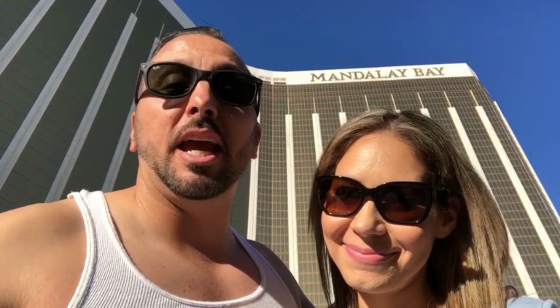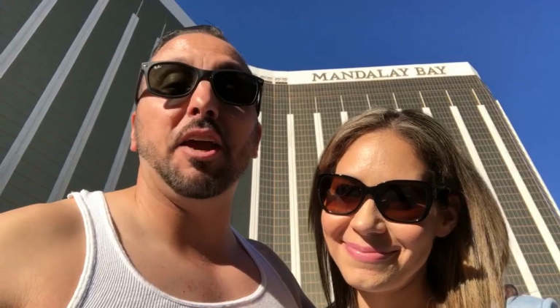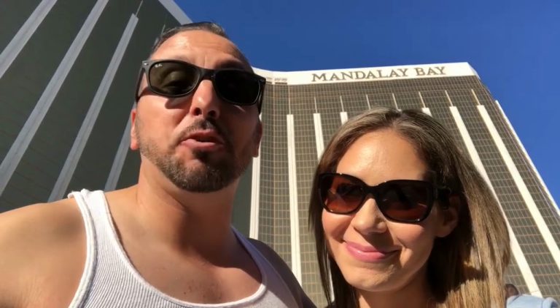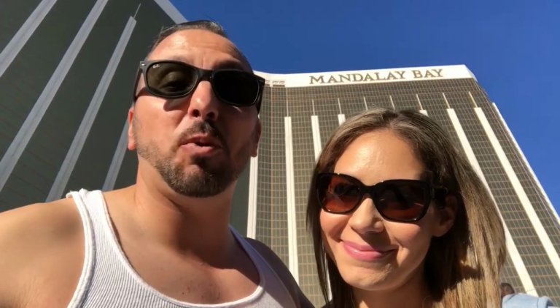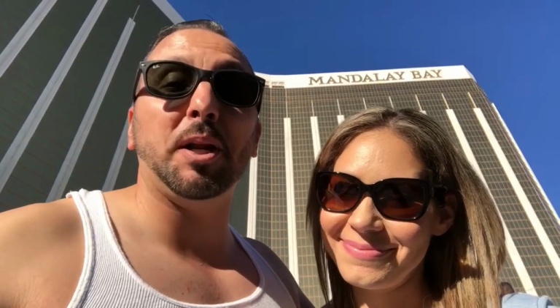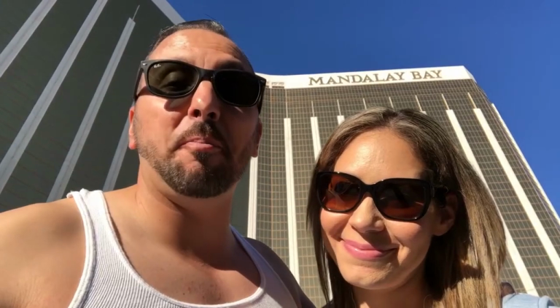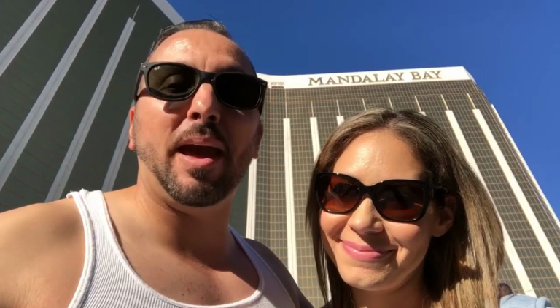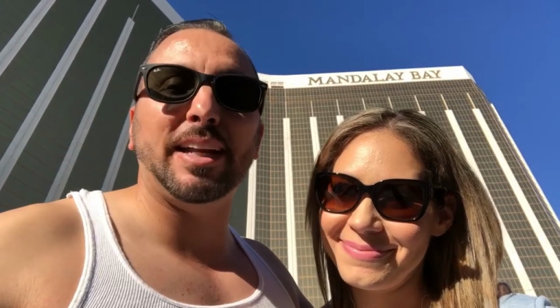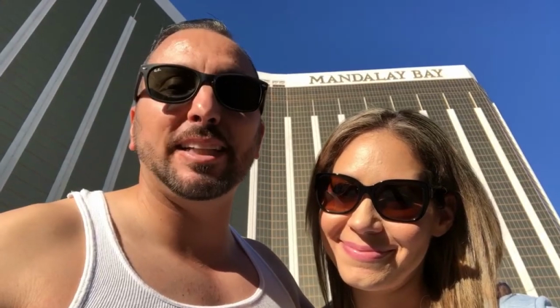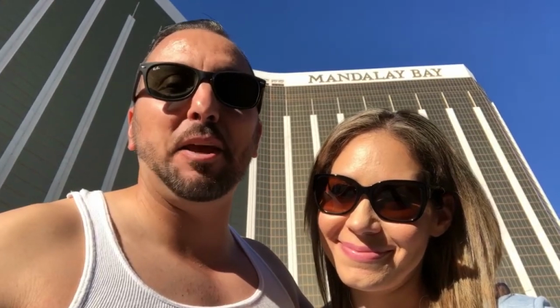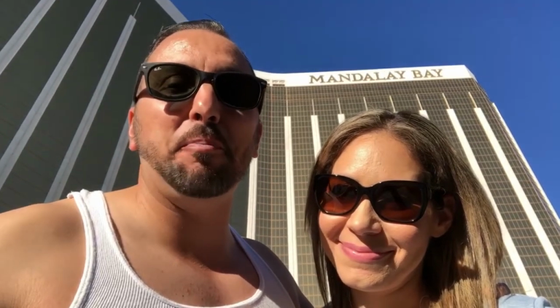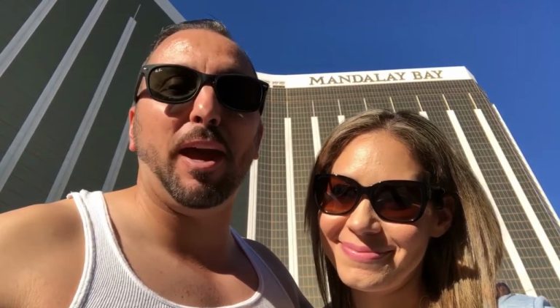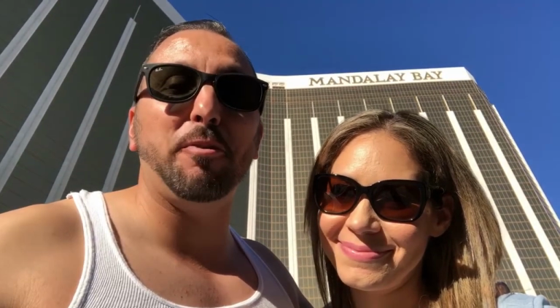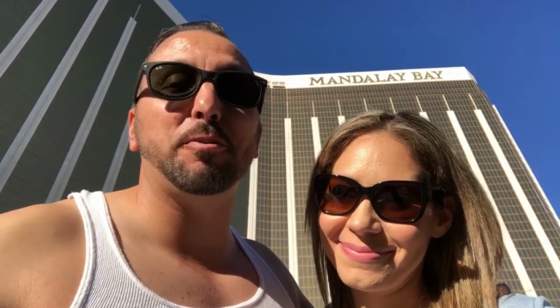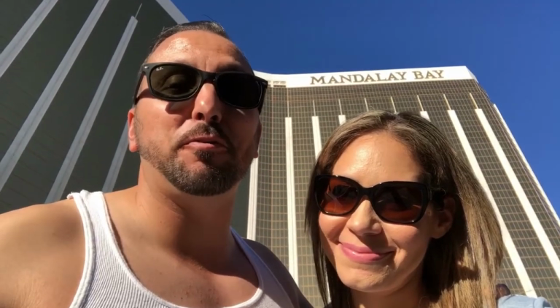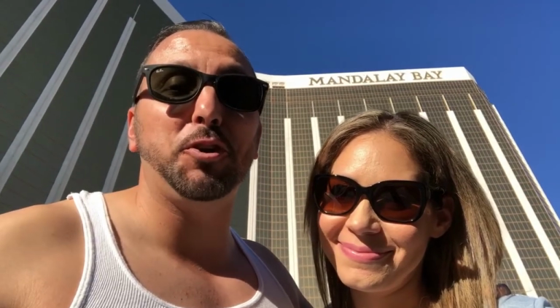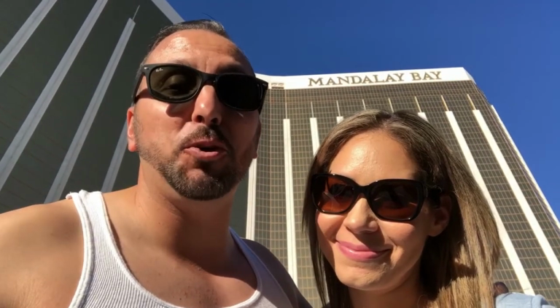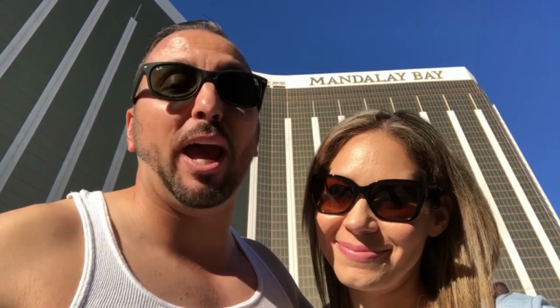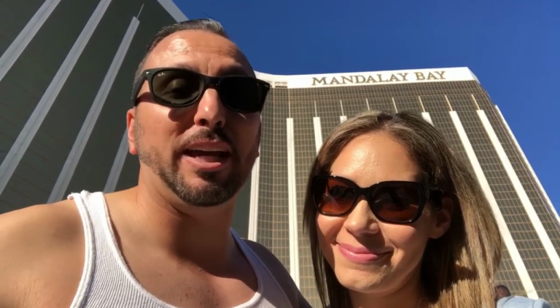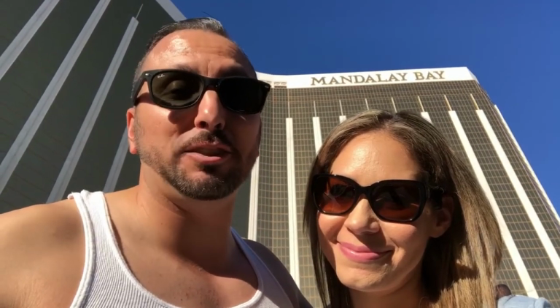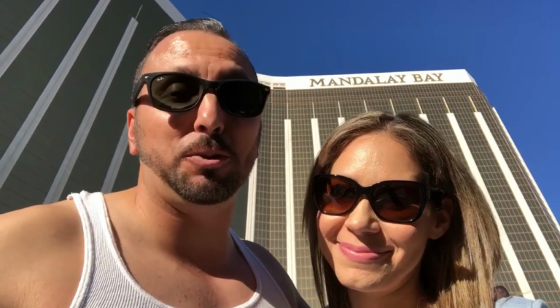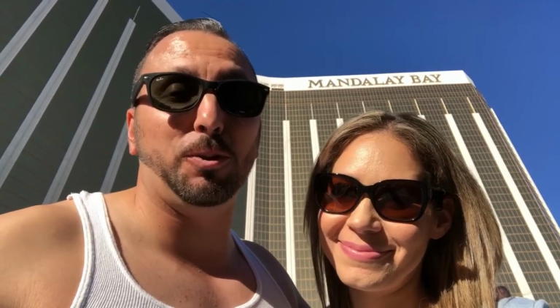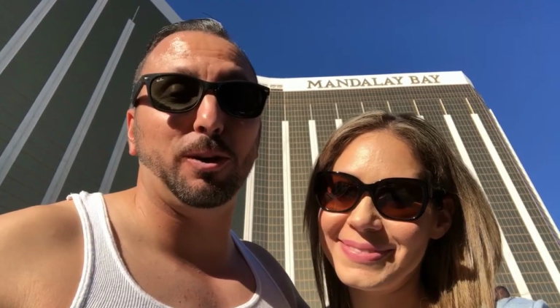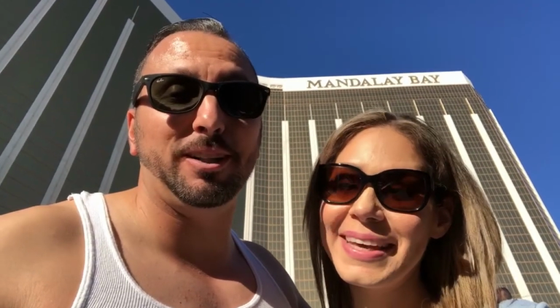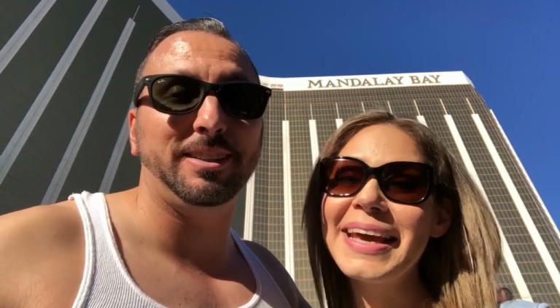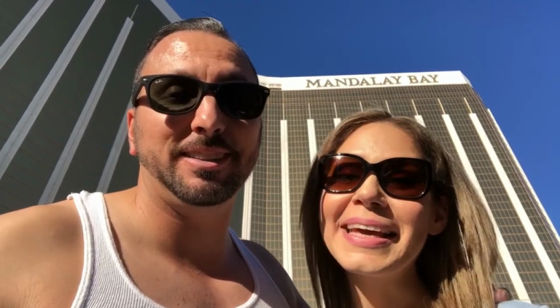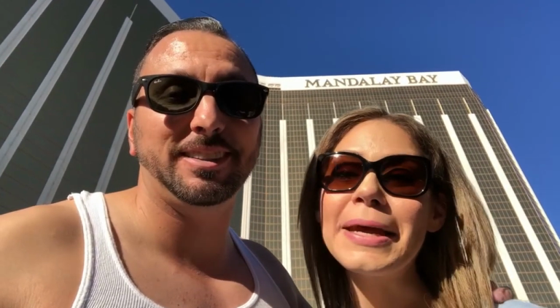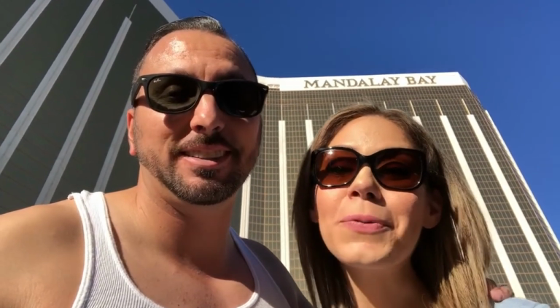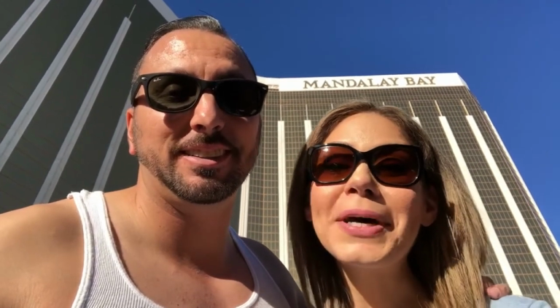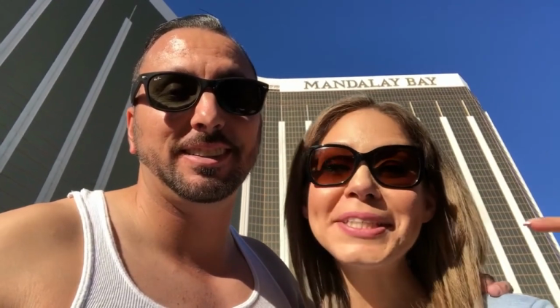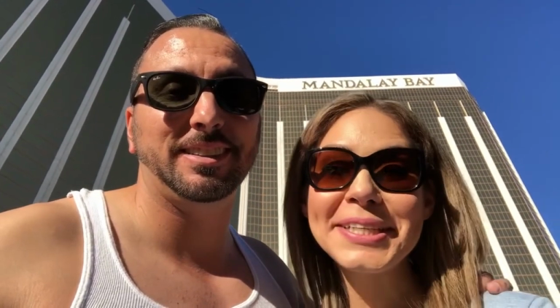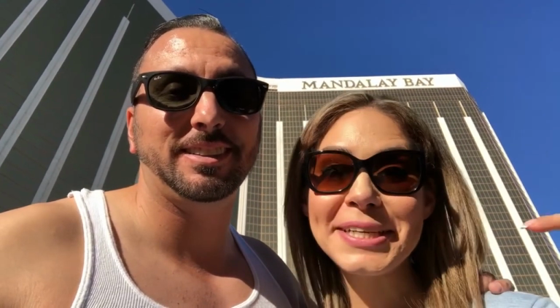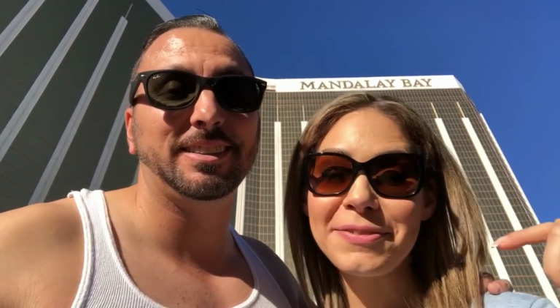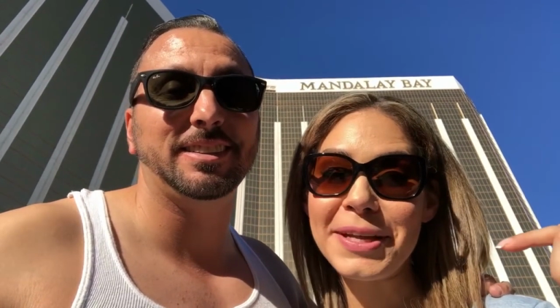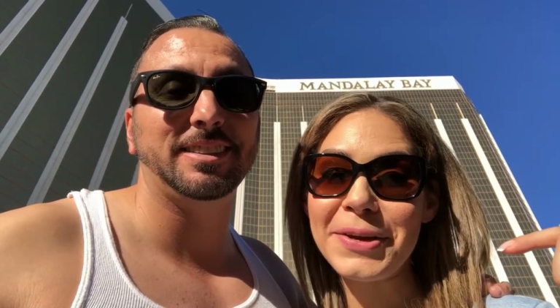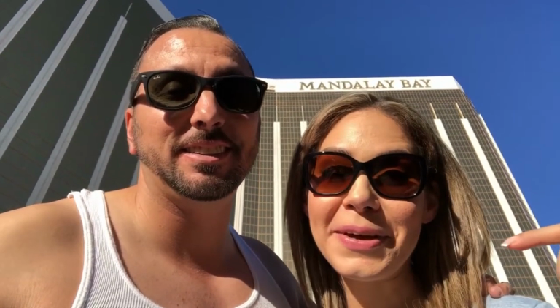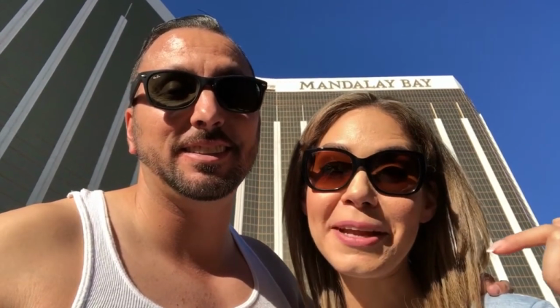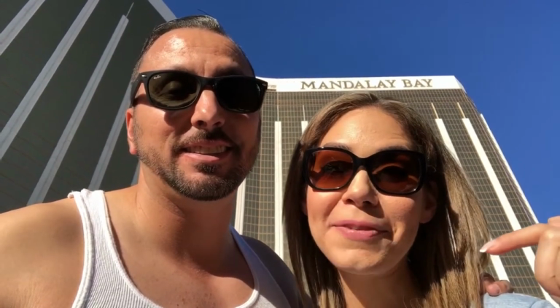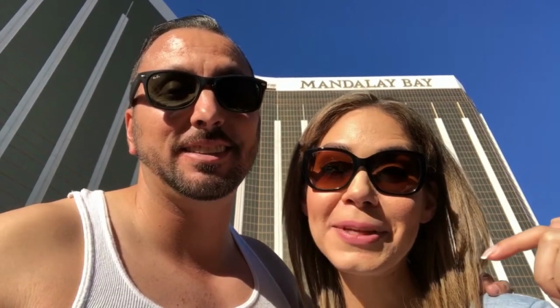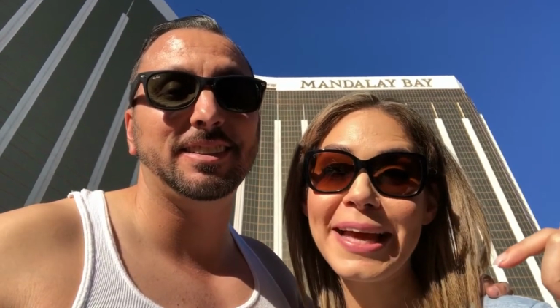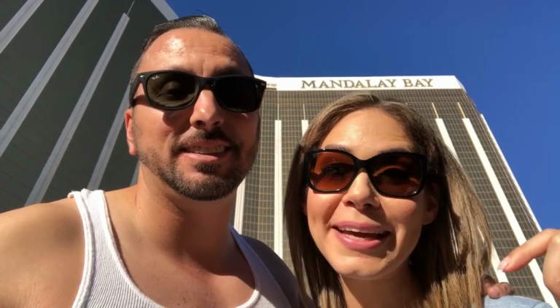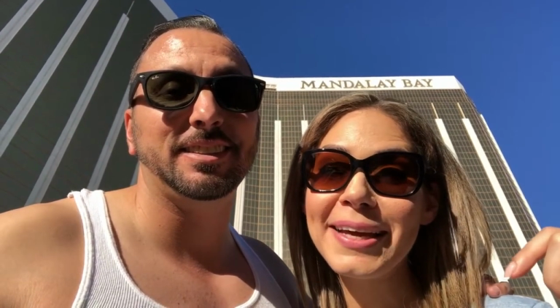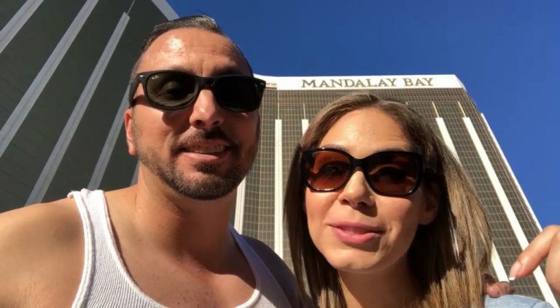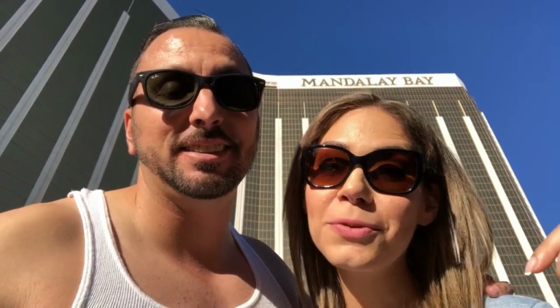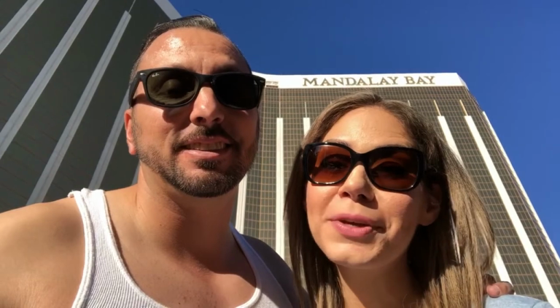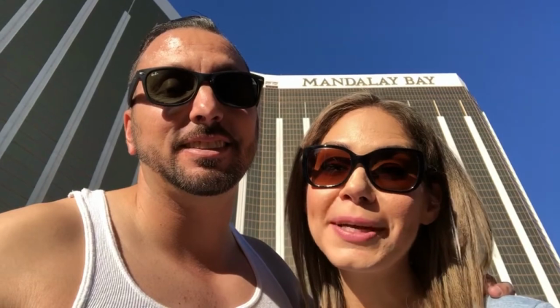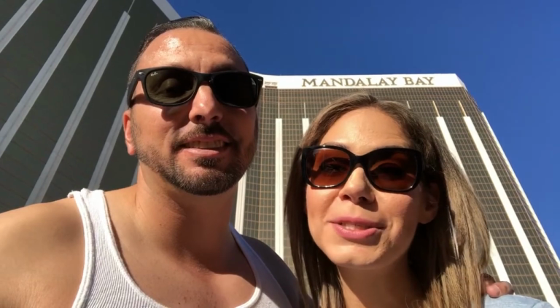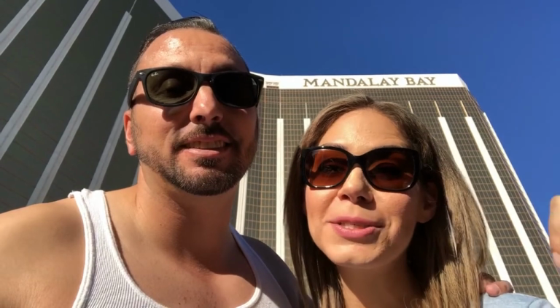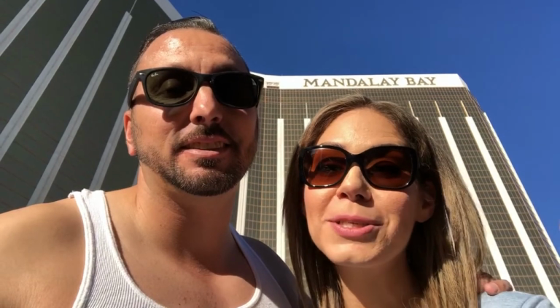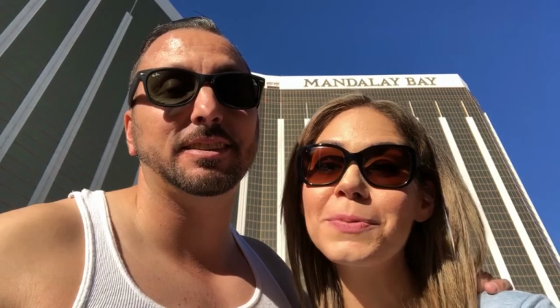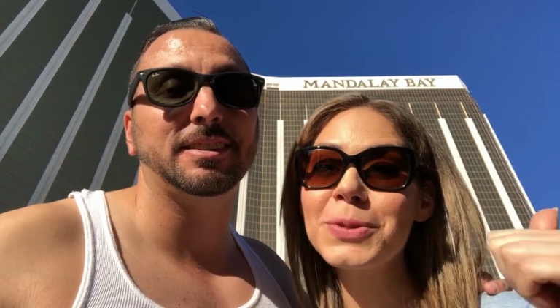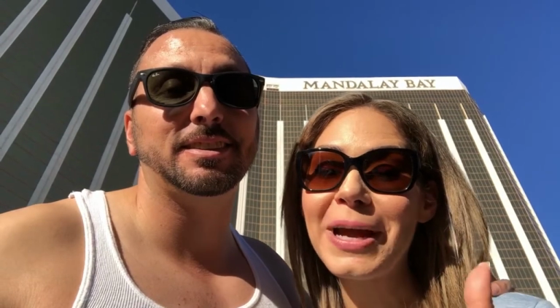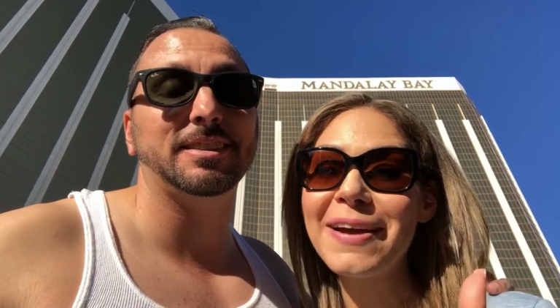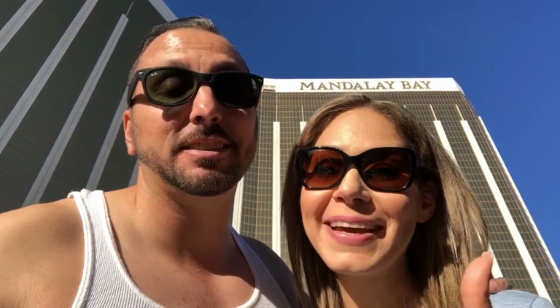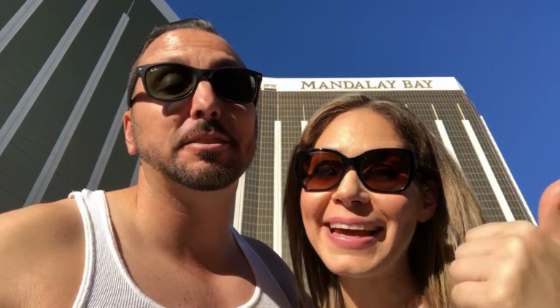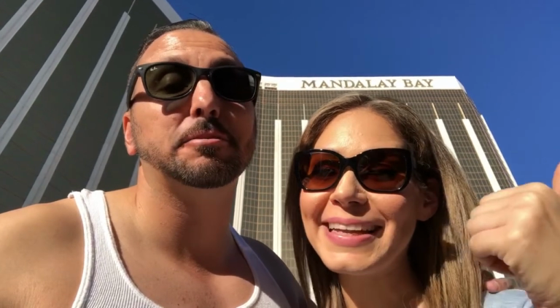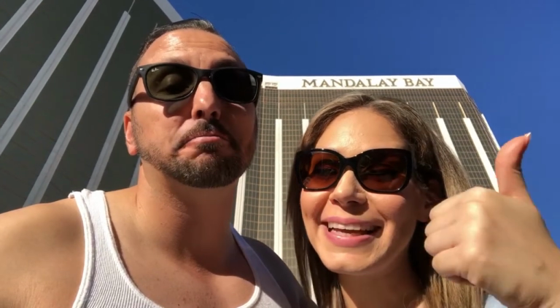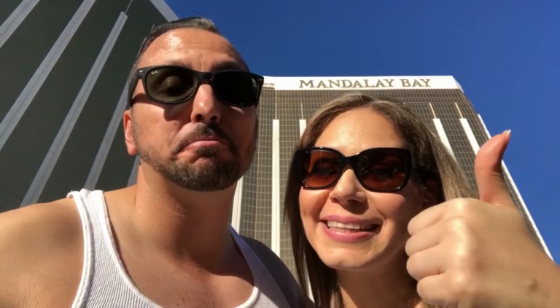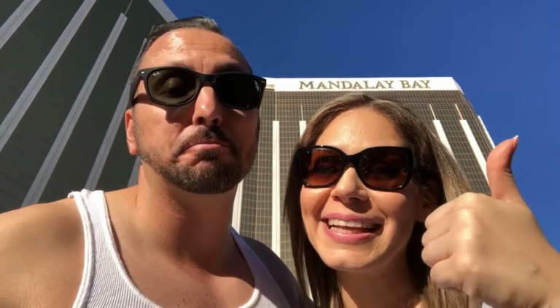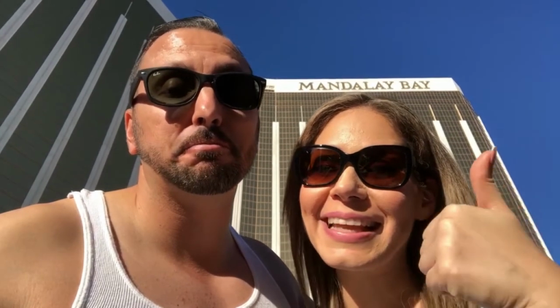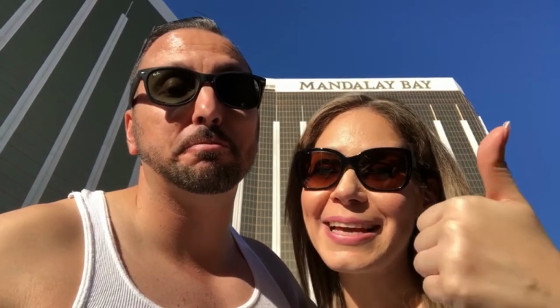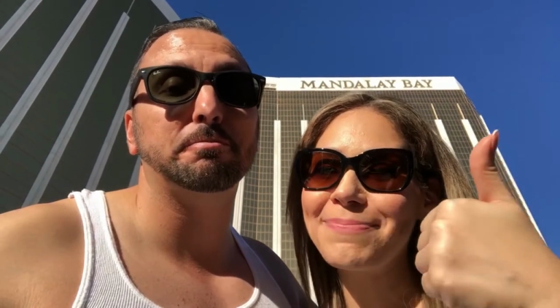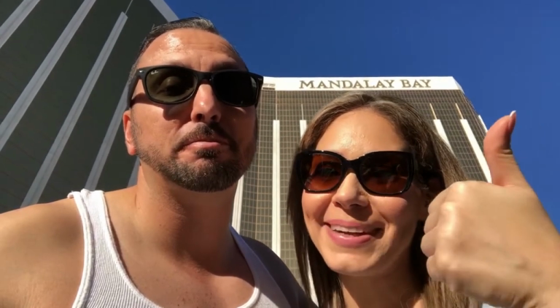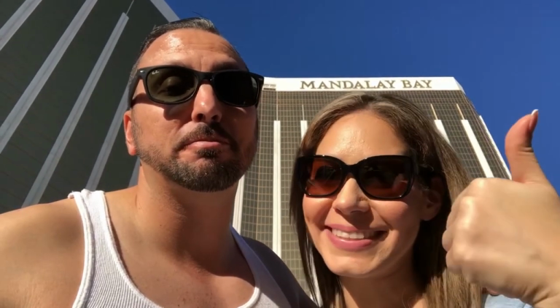If you want a Mandalay Bay review and tour, keep watching this video. If you like it, don't forget to subscribe and hit the like button.